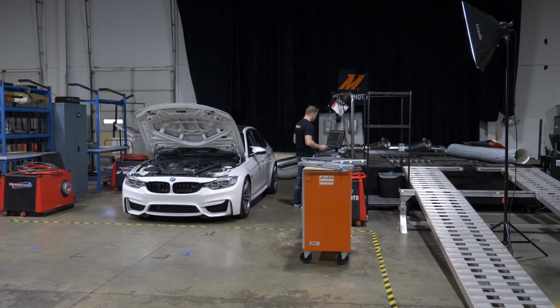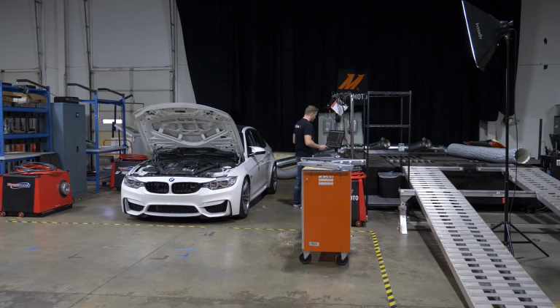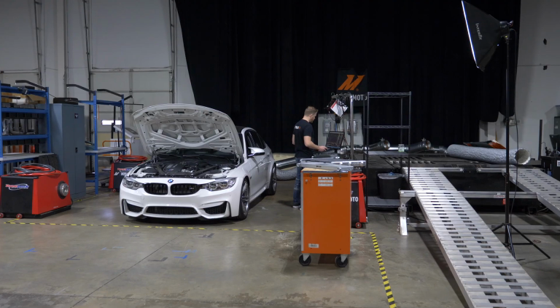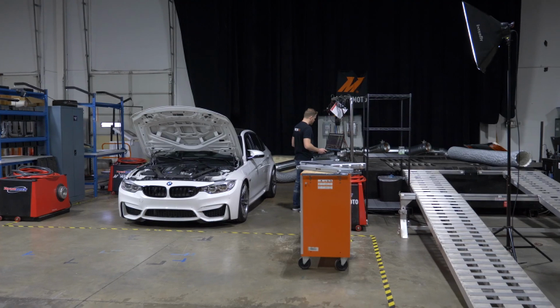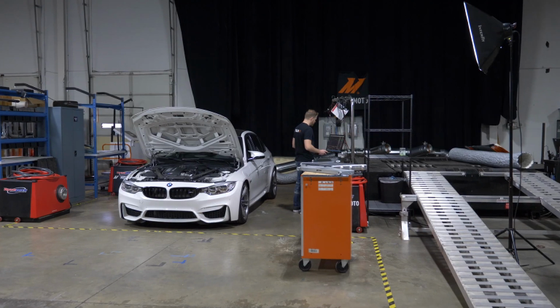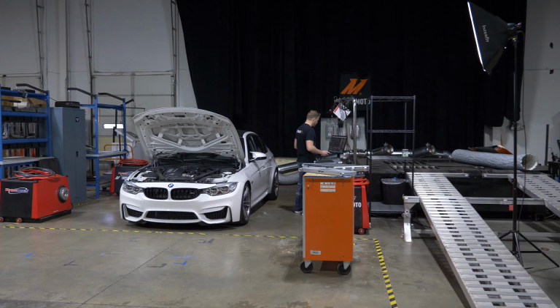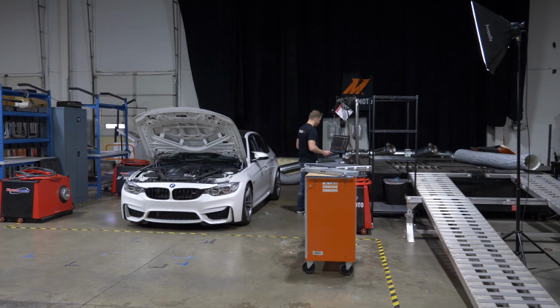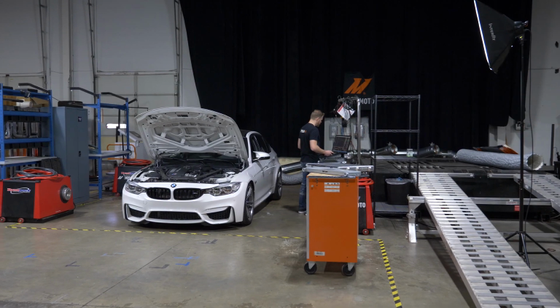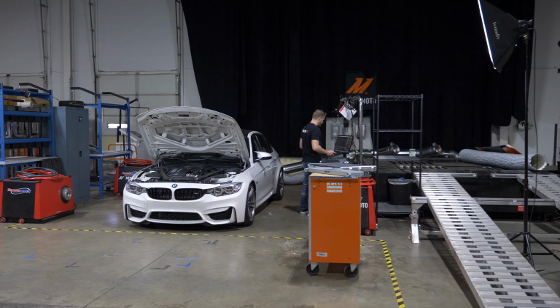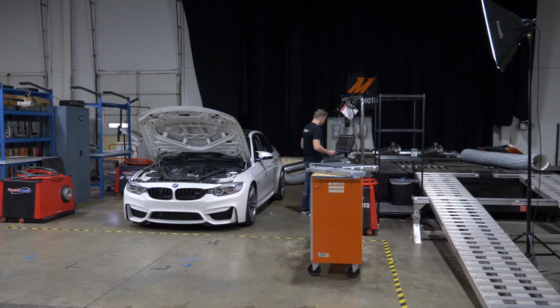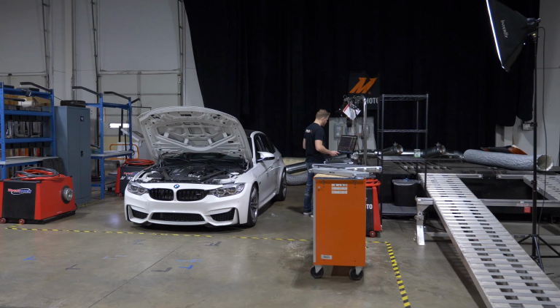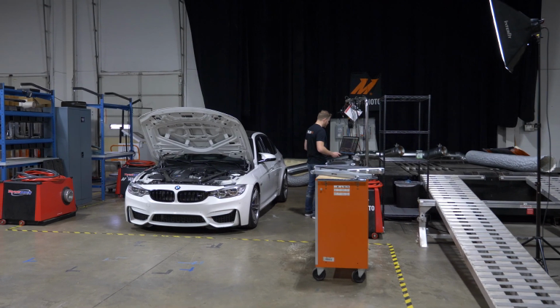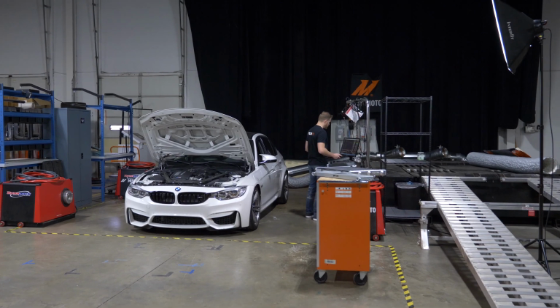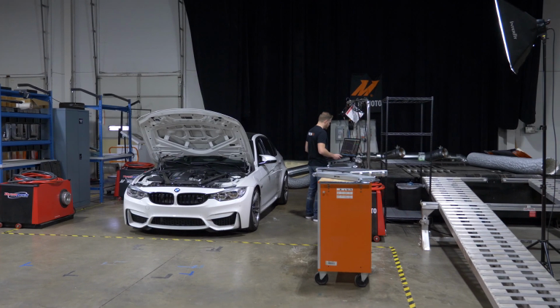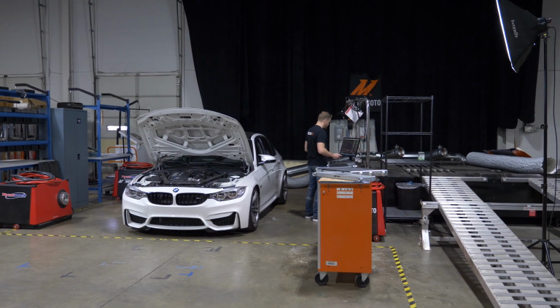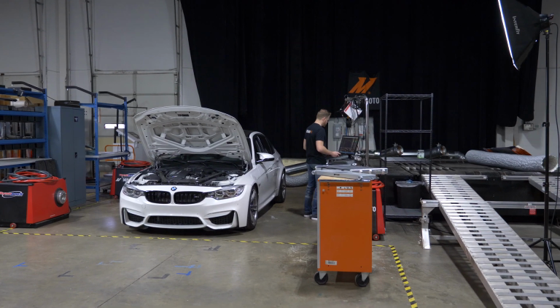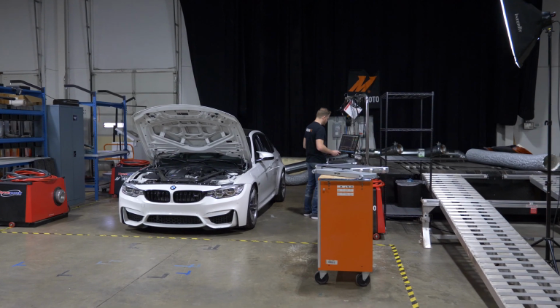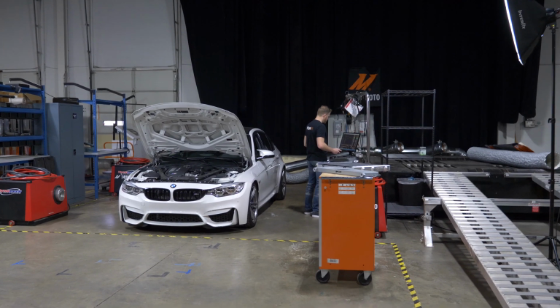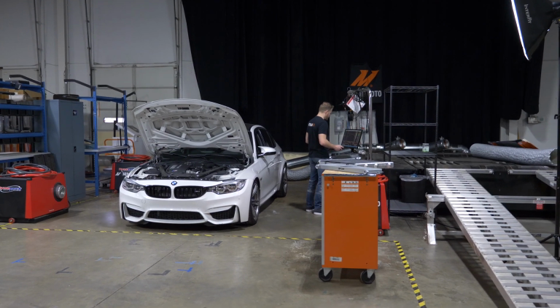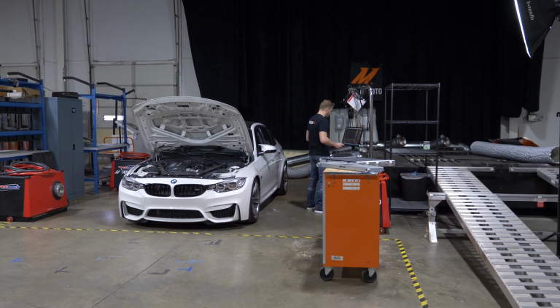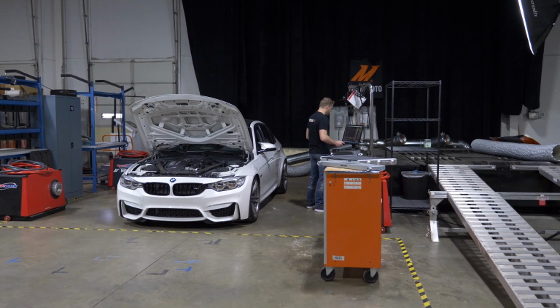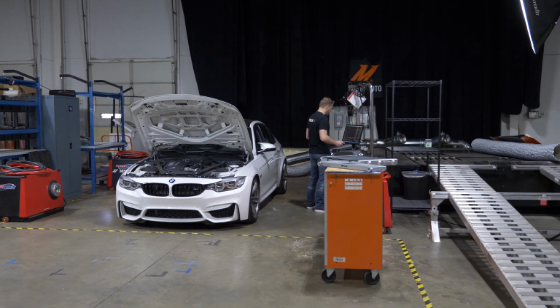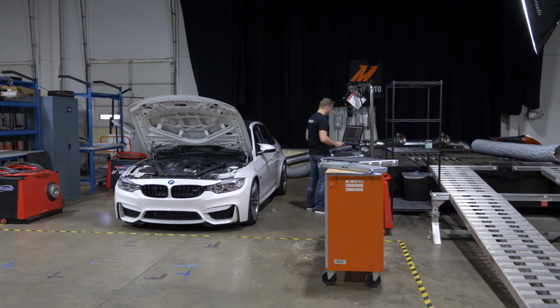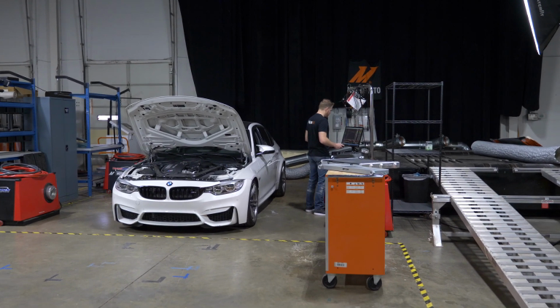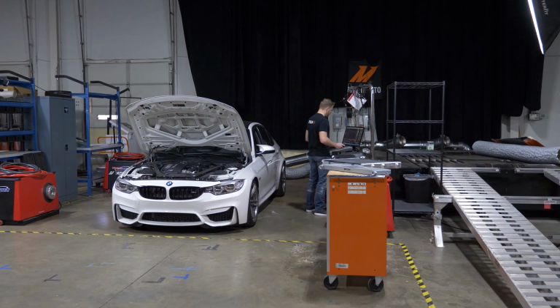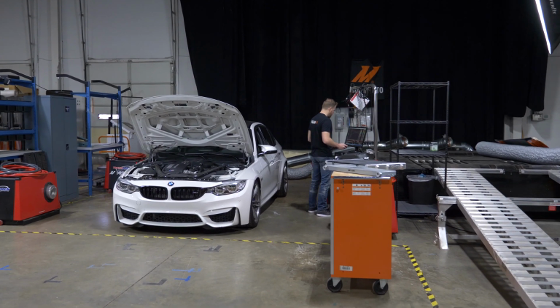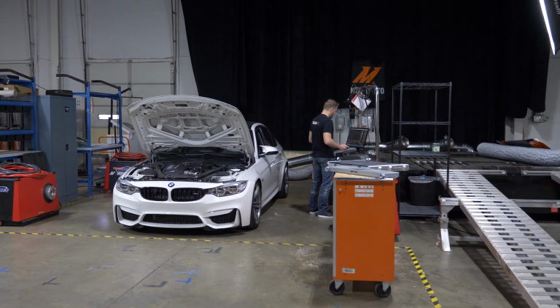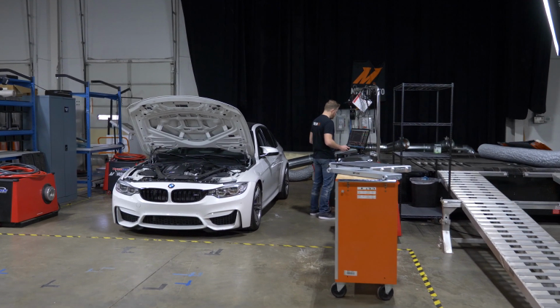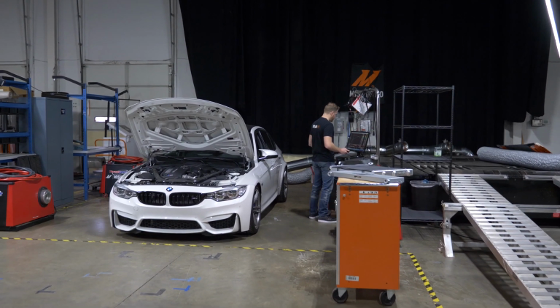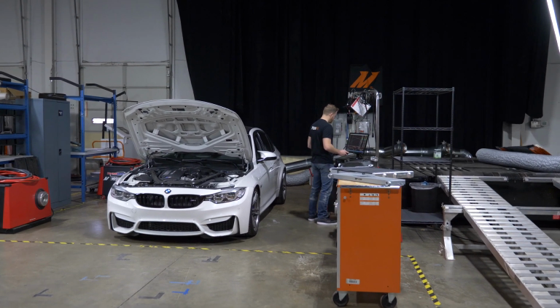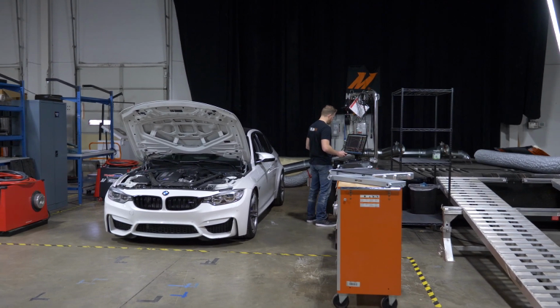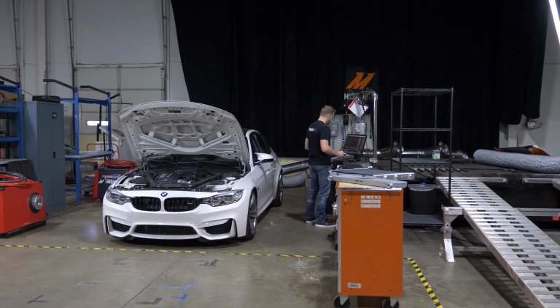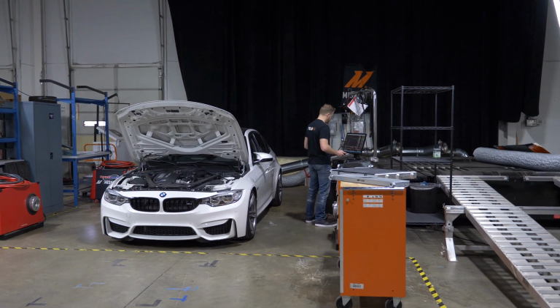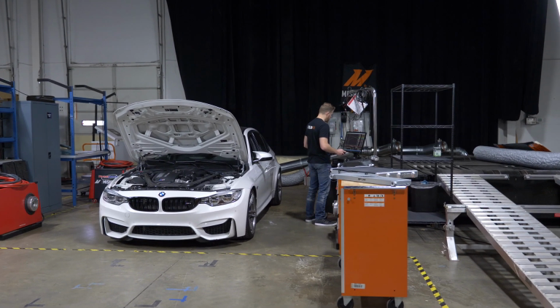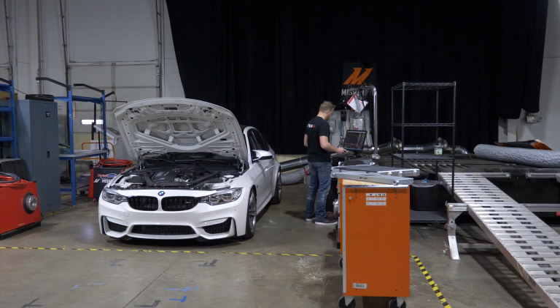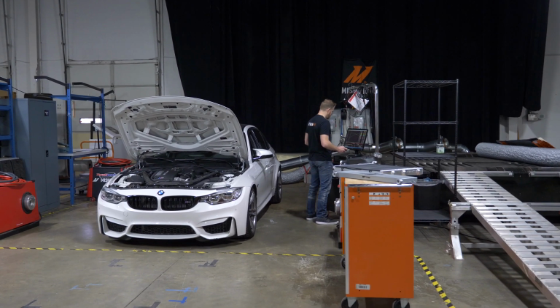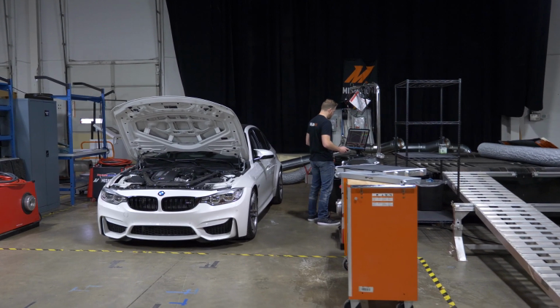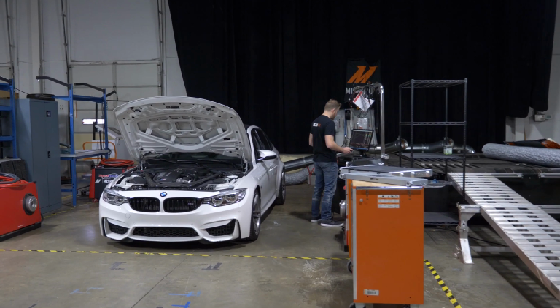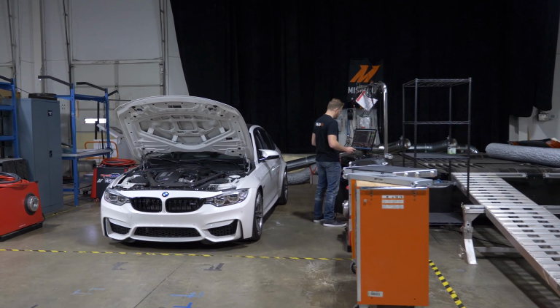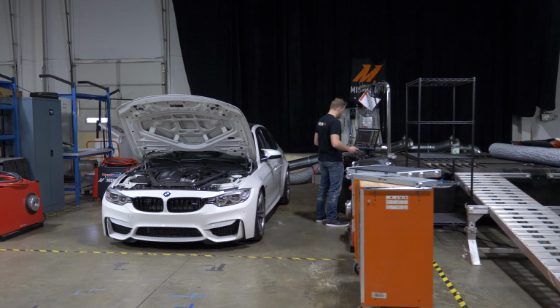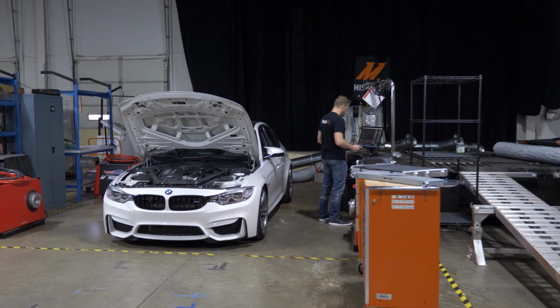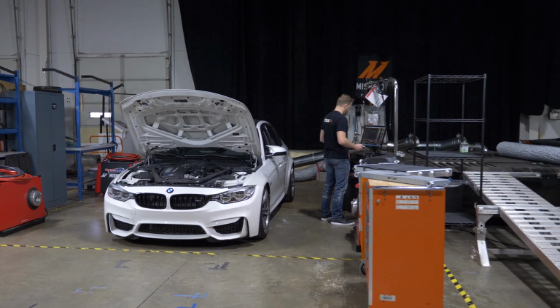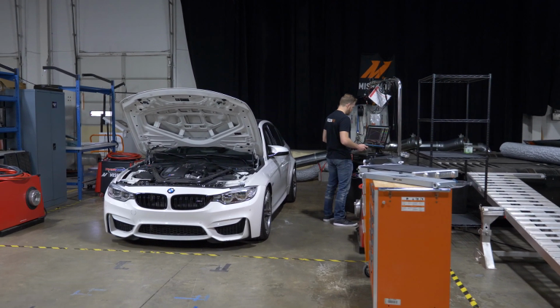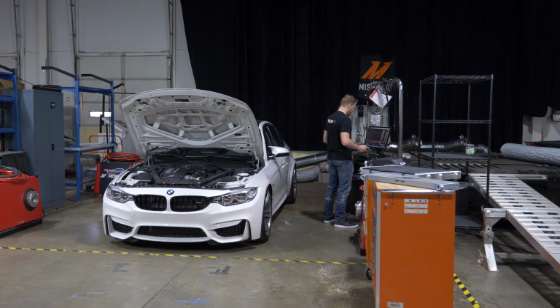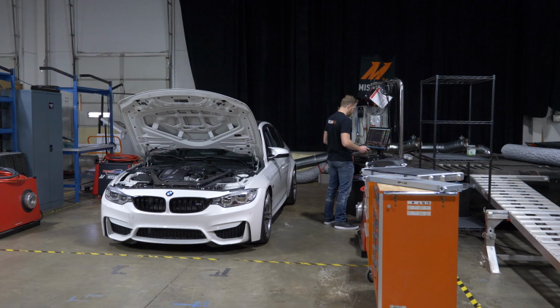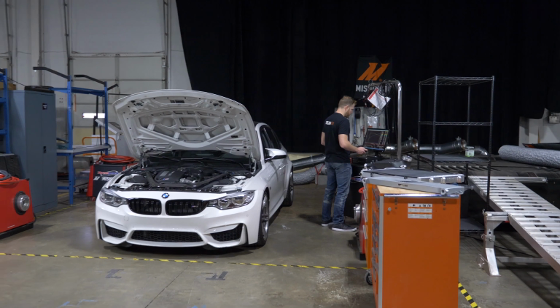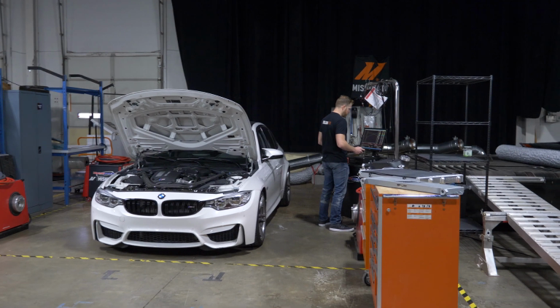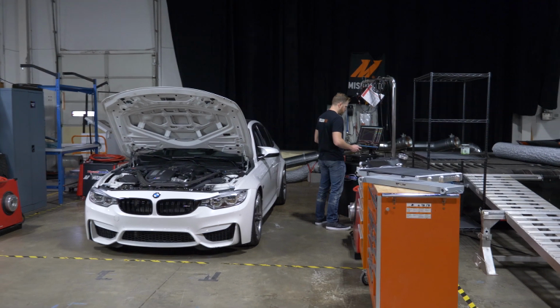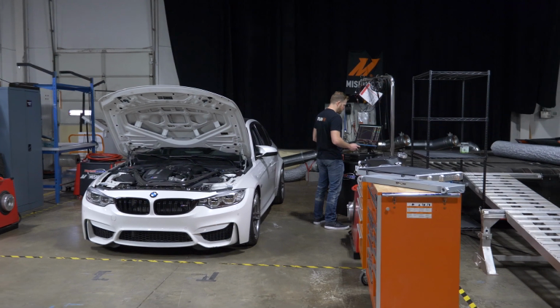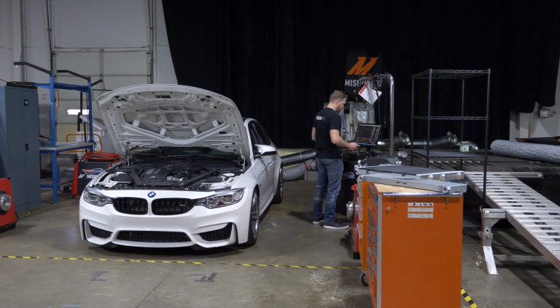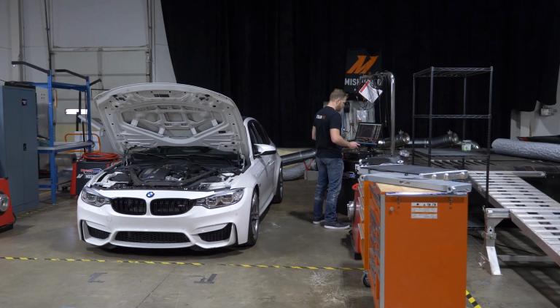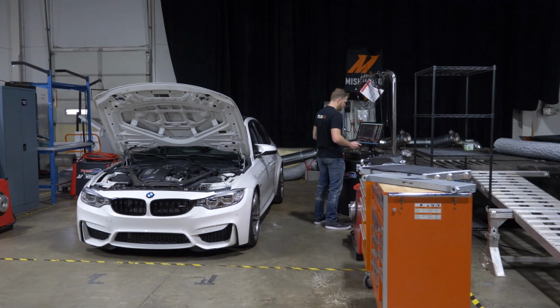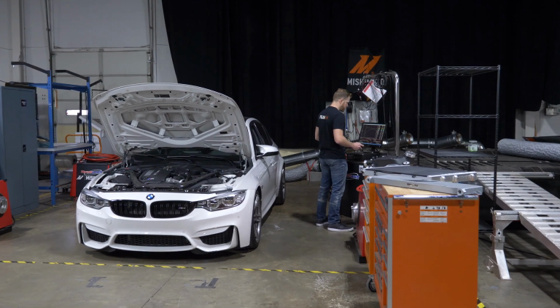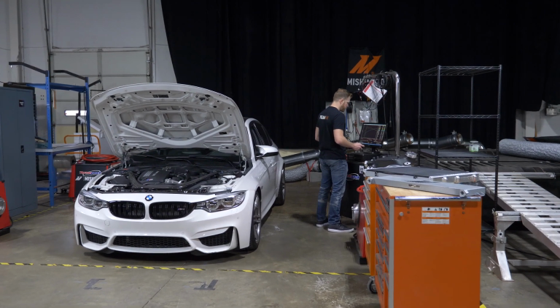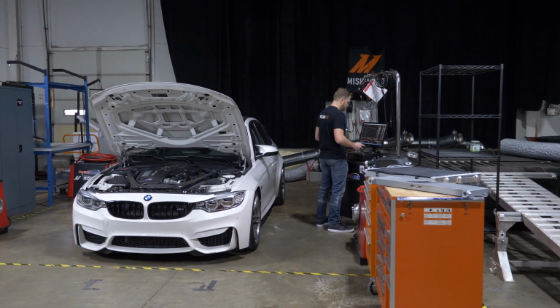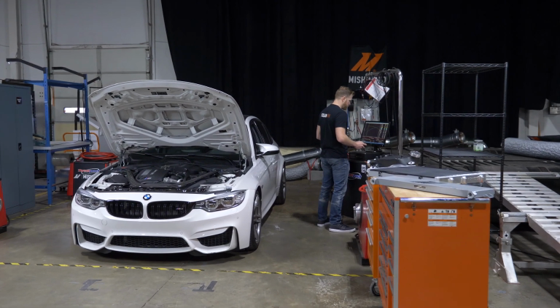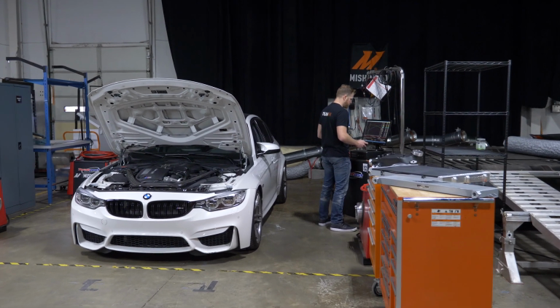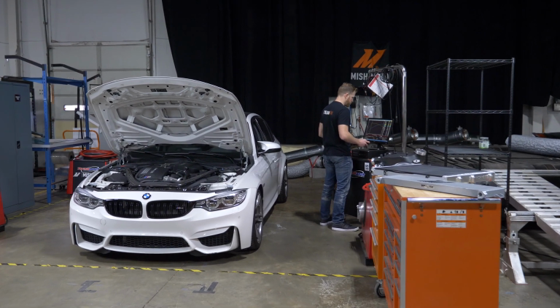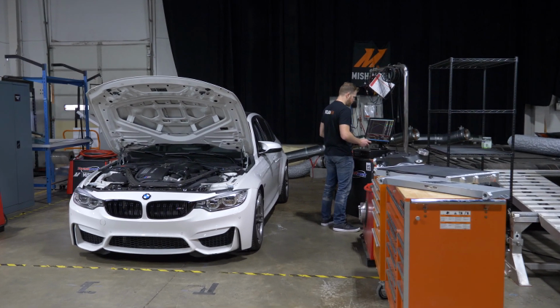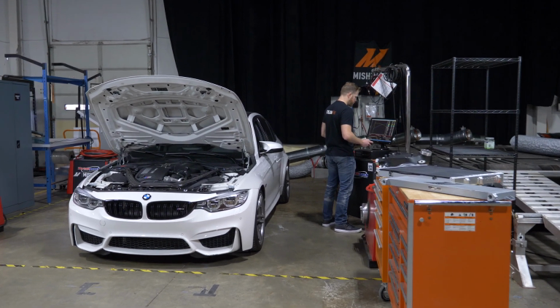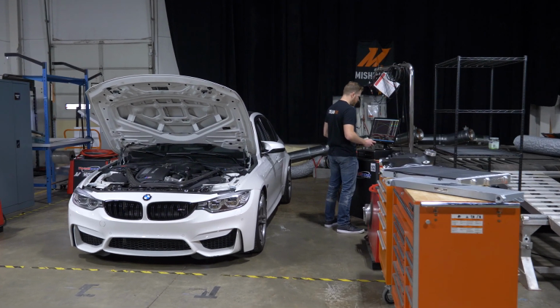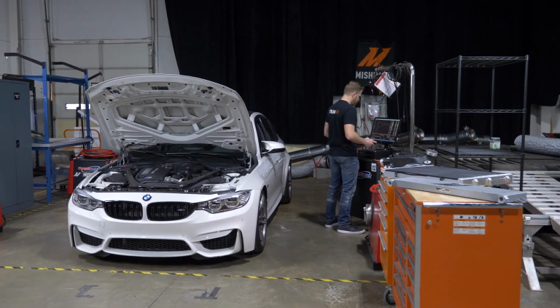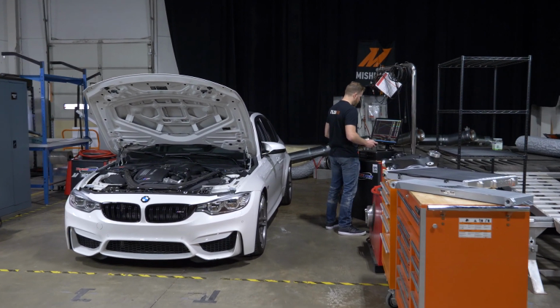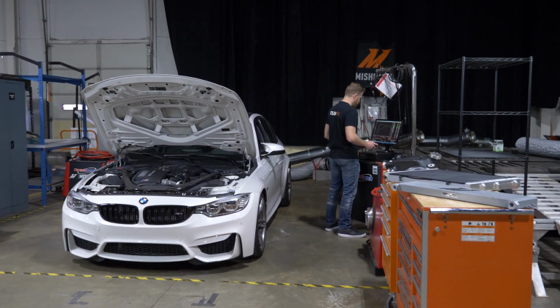Today, Jason, our engineer, is actually finishing up his massive BMW project. So let's go check in with him and see how it's going.